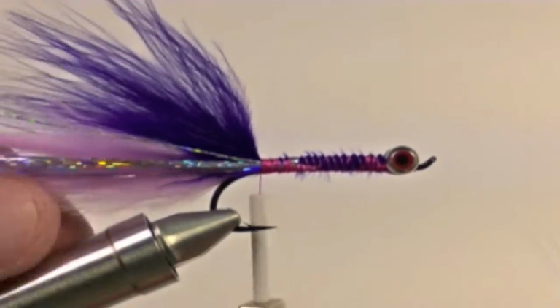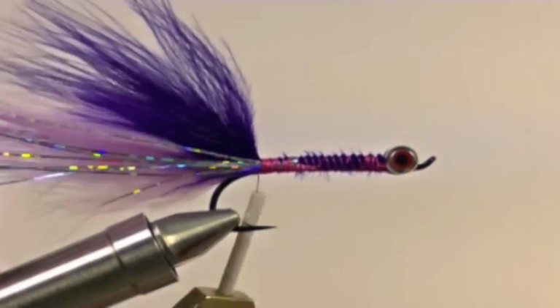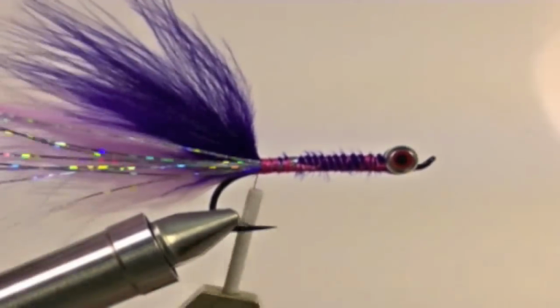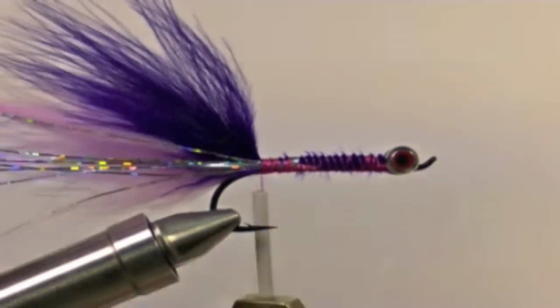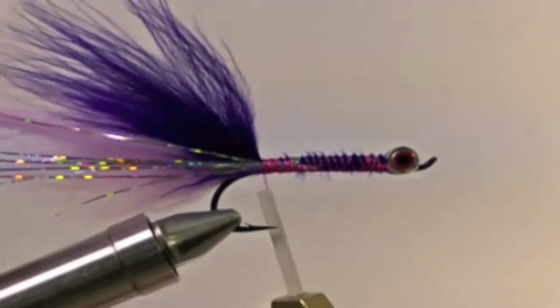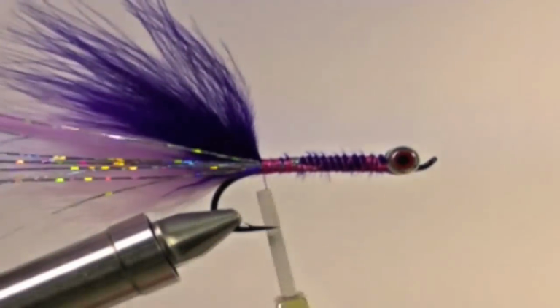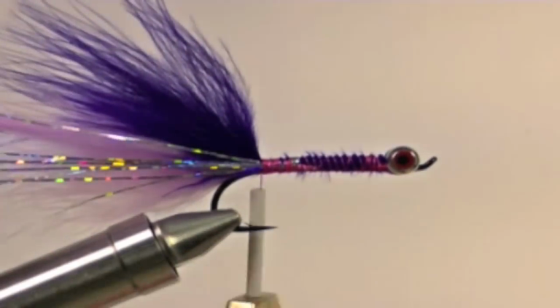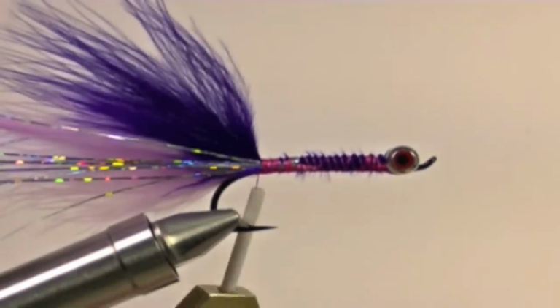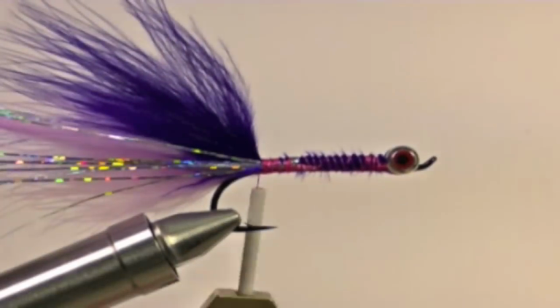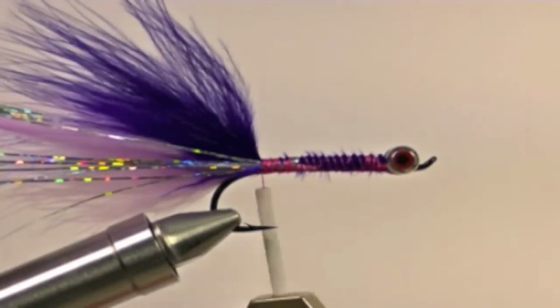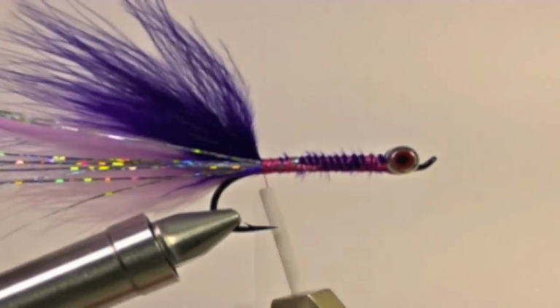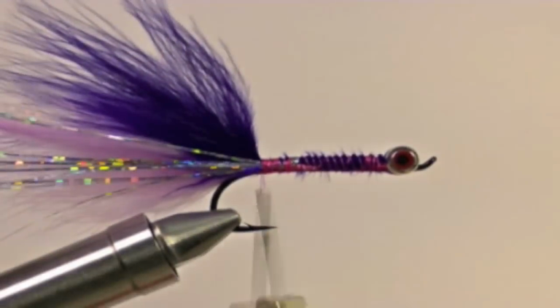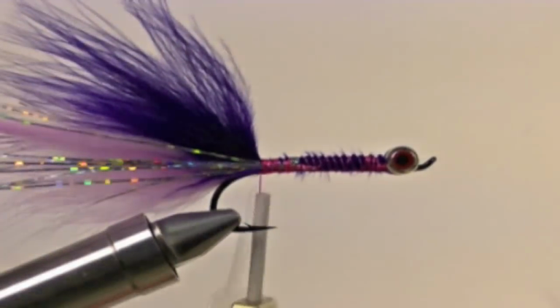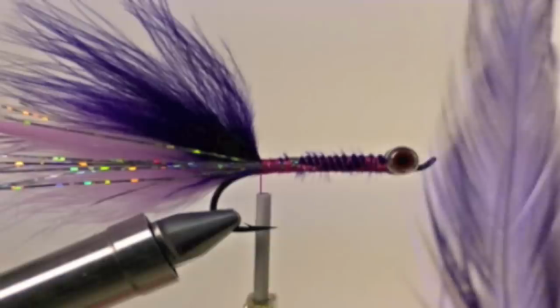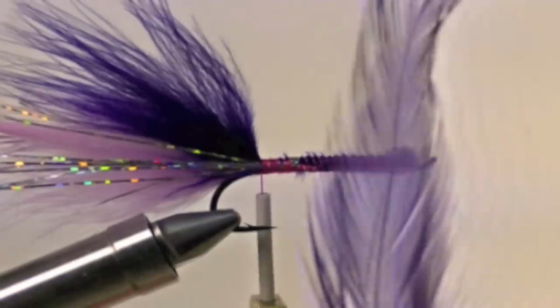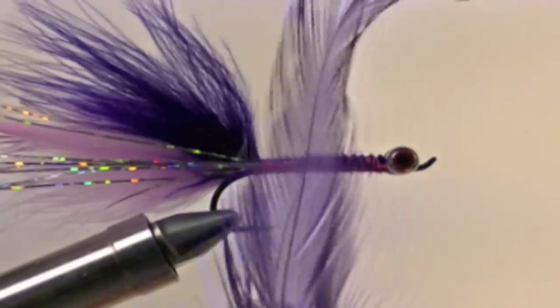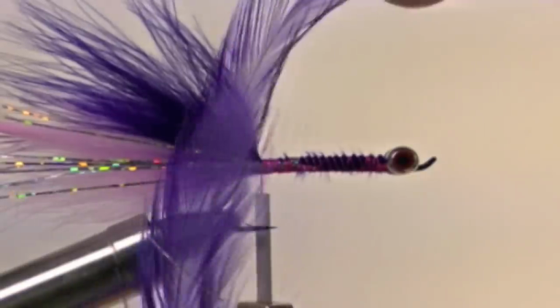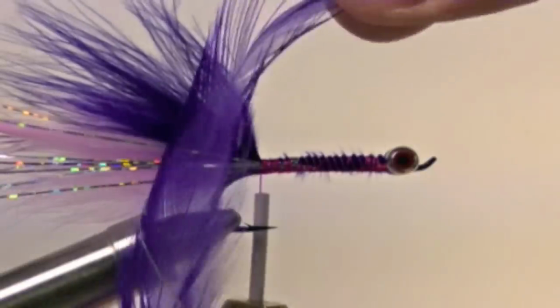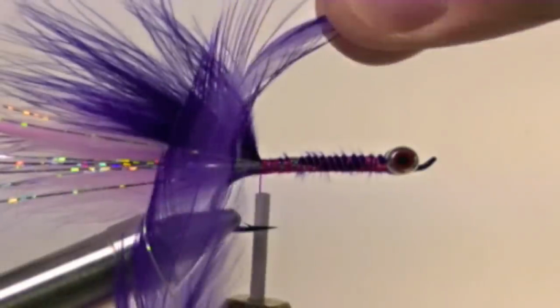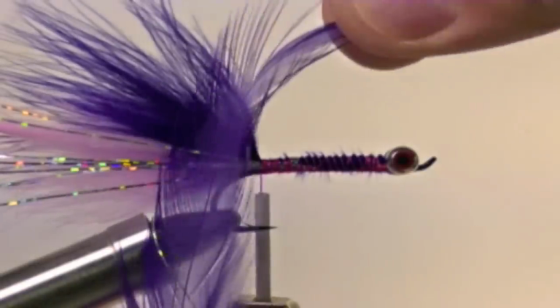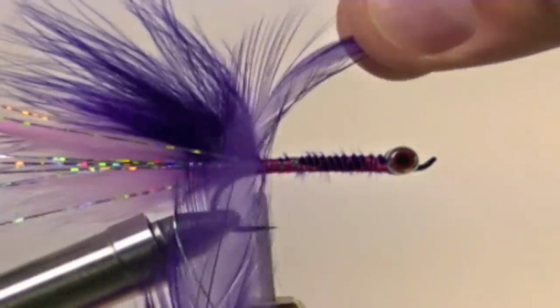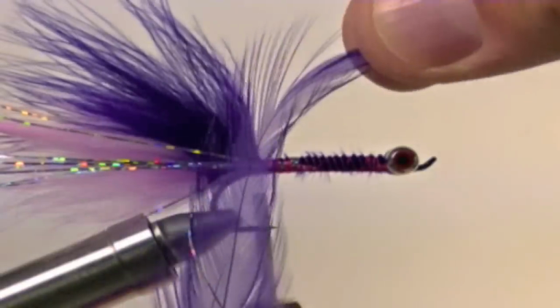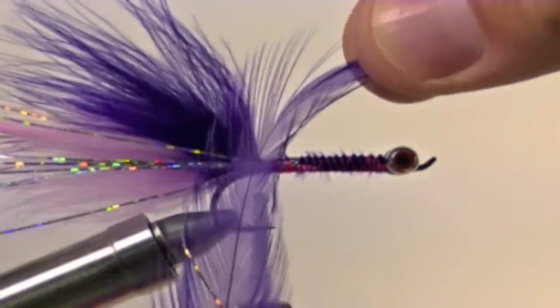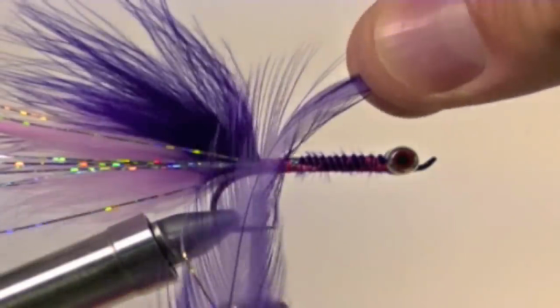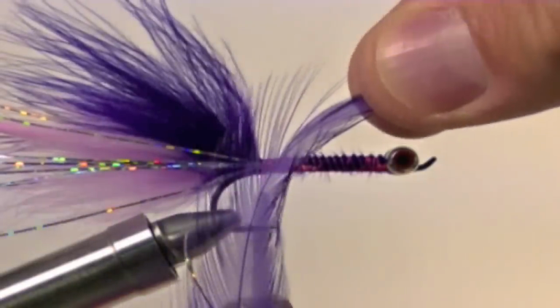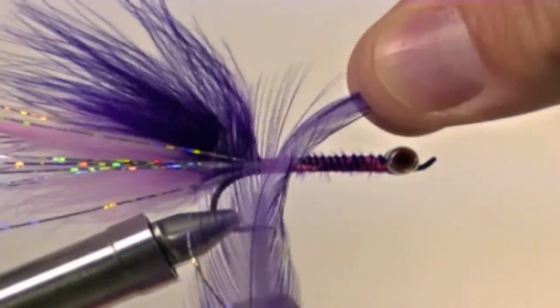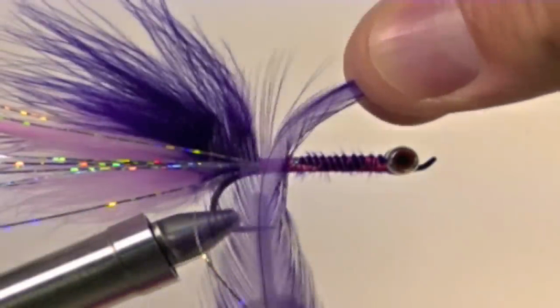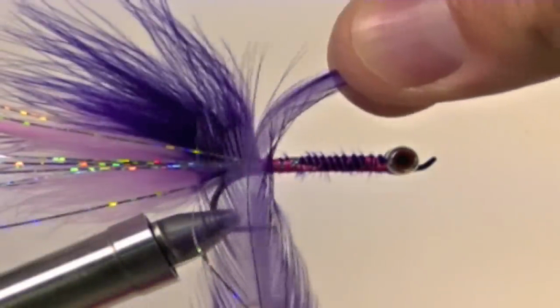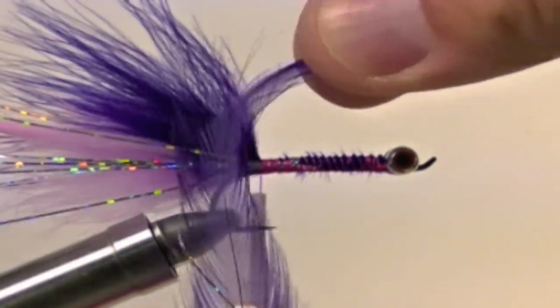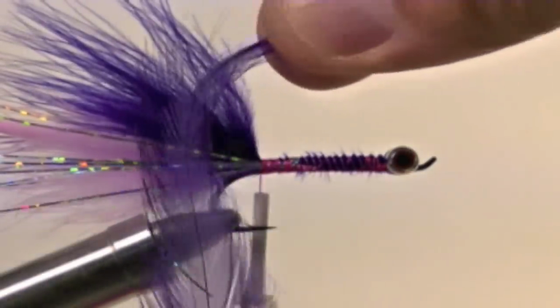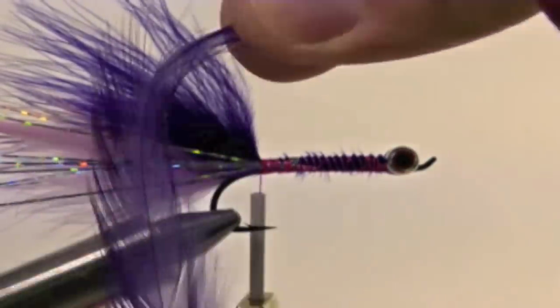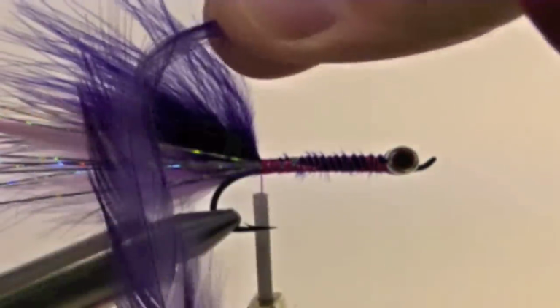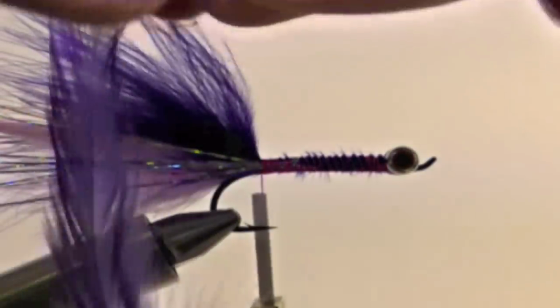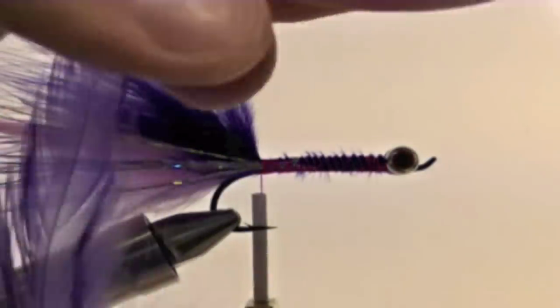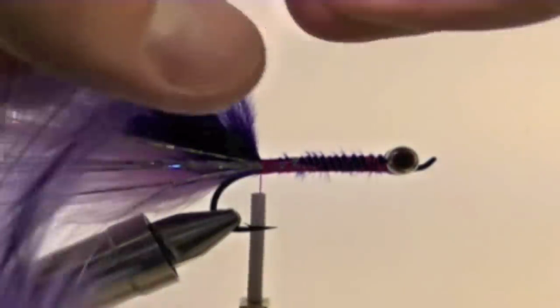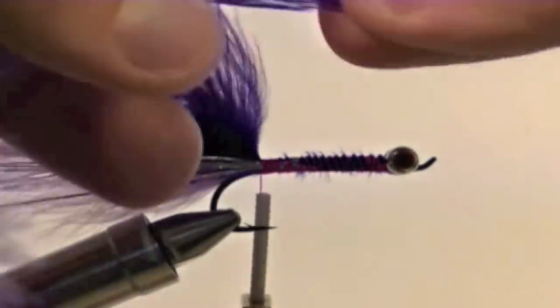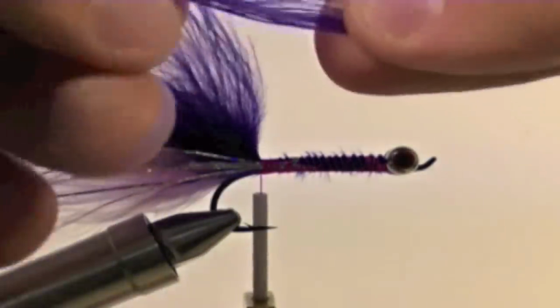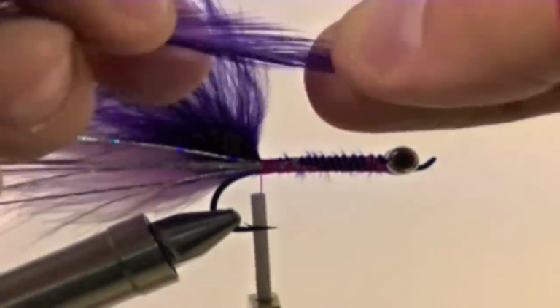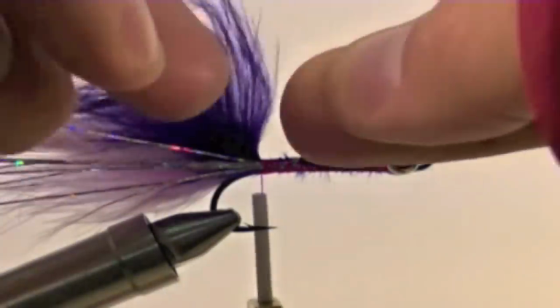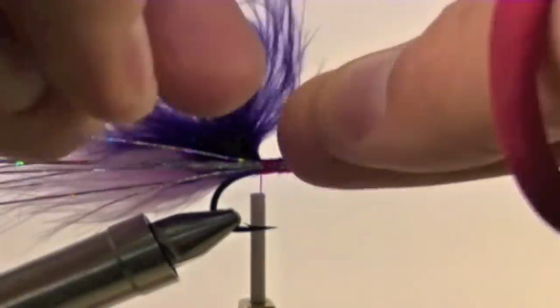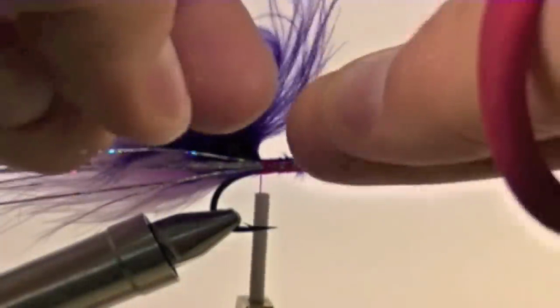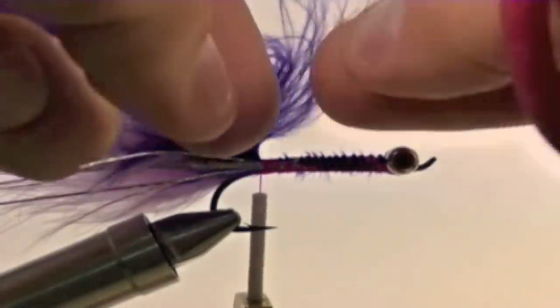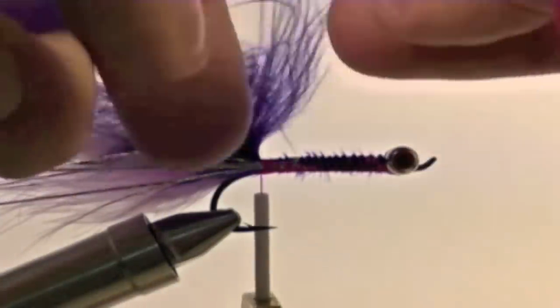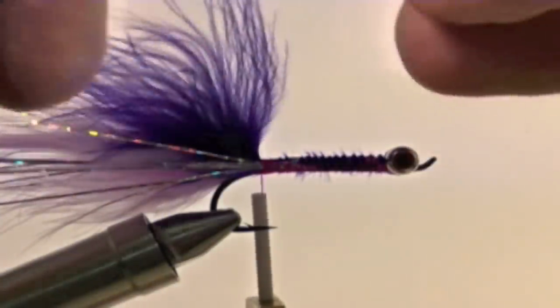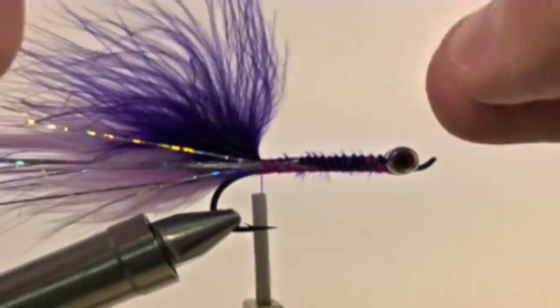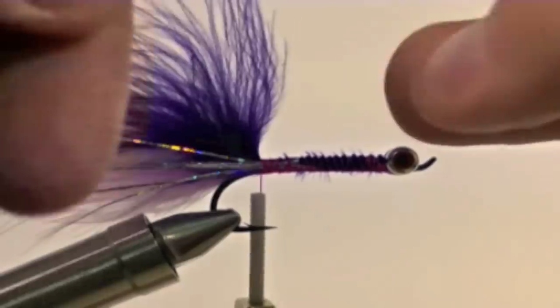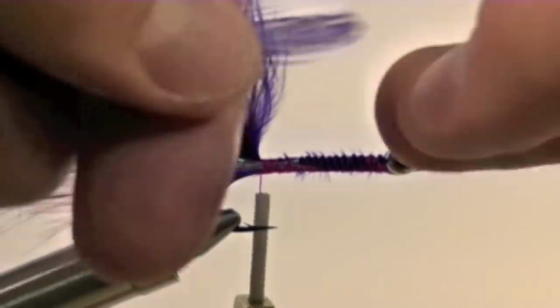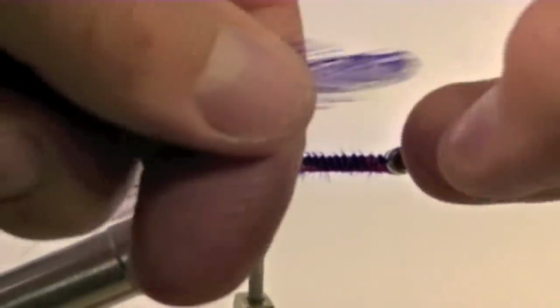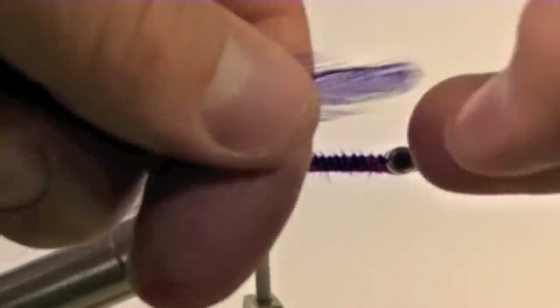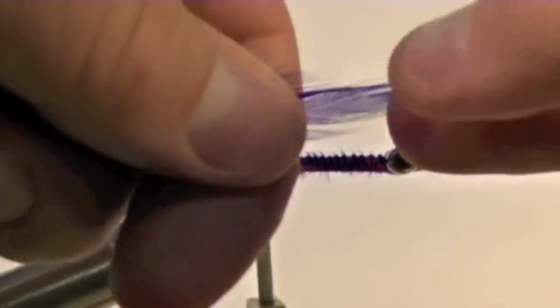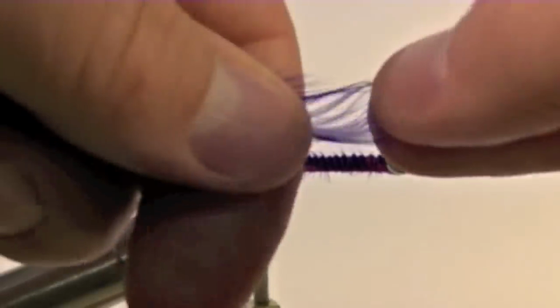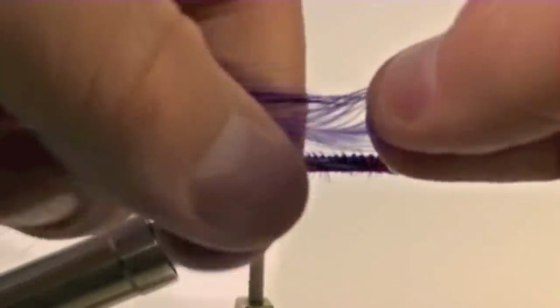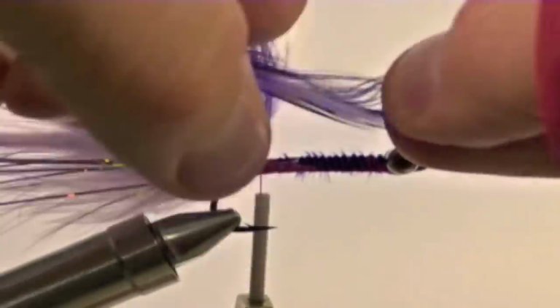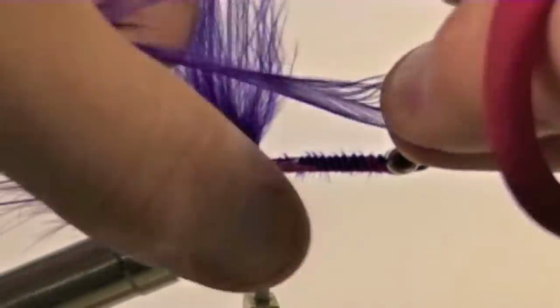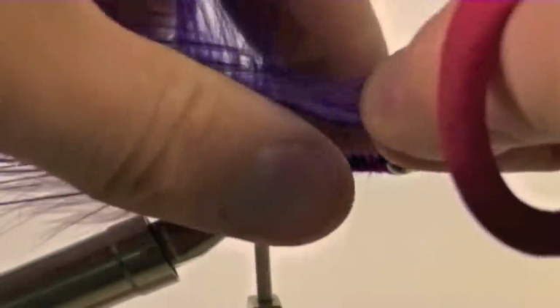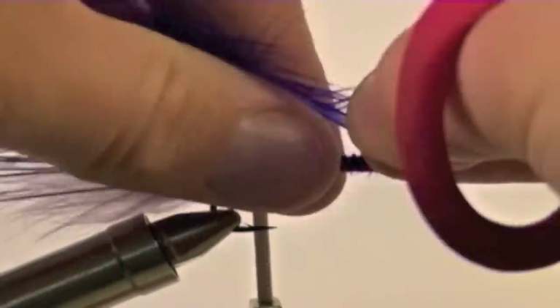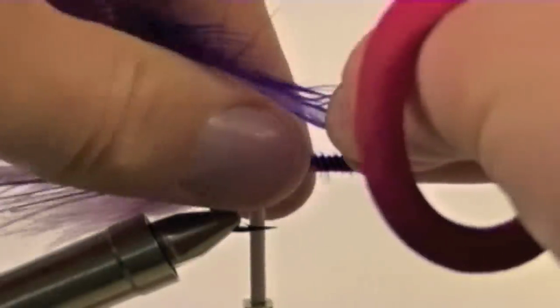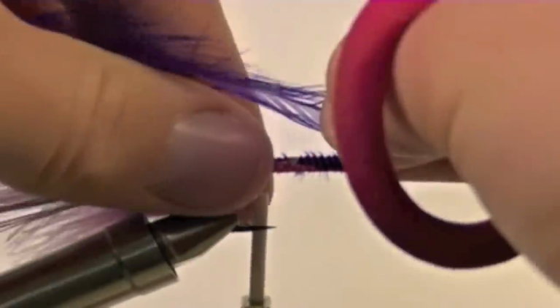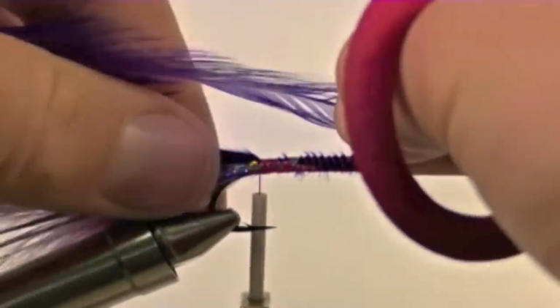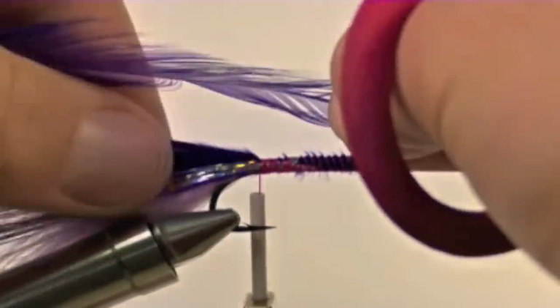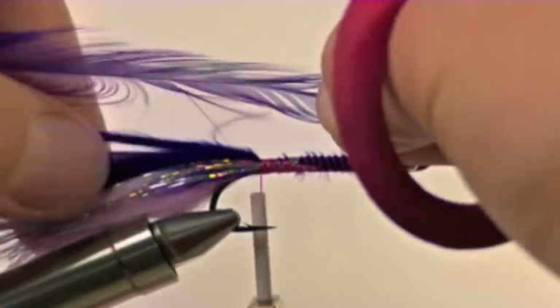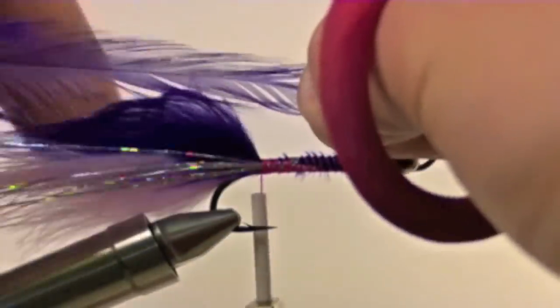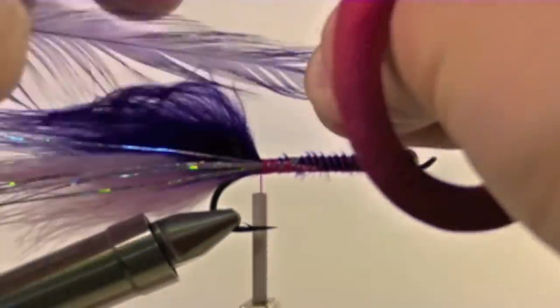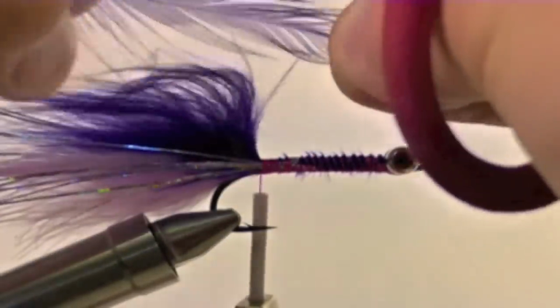Now we are going to take a piece of purple saddle hackle and tie this in at the tip of the feather.